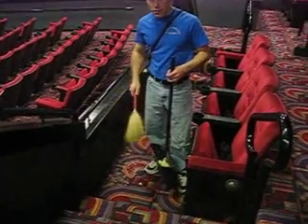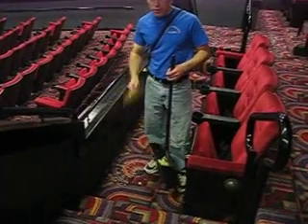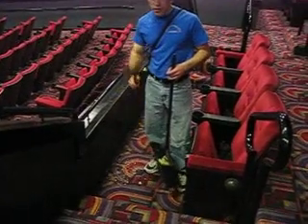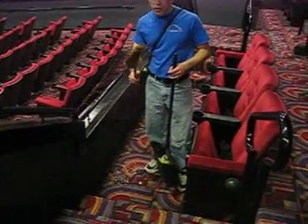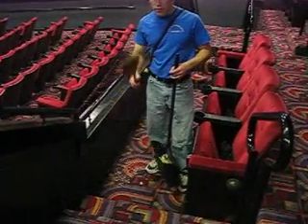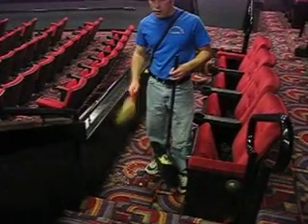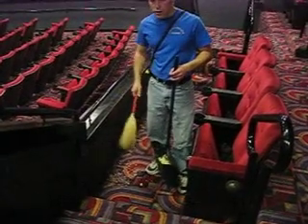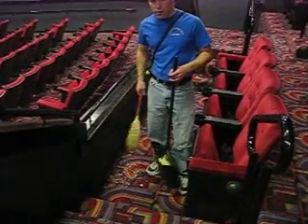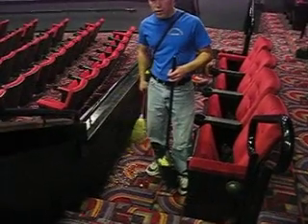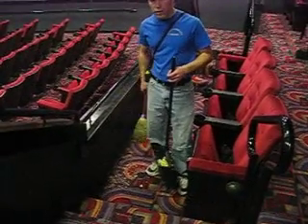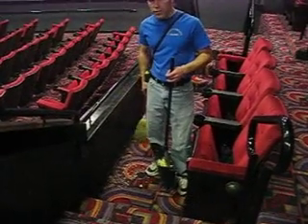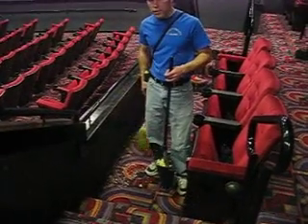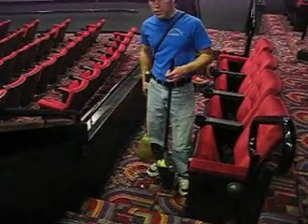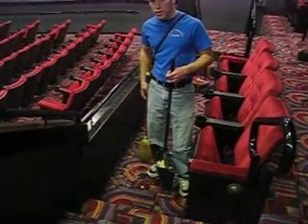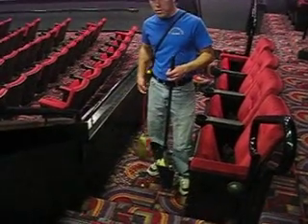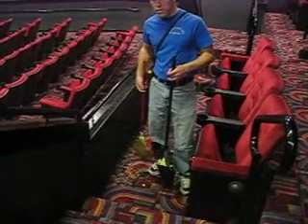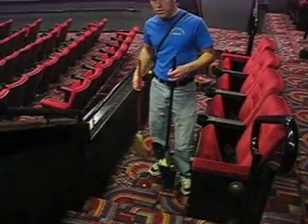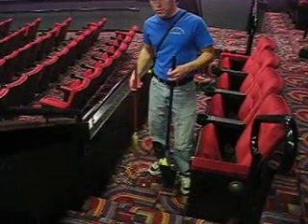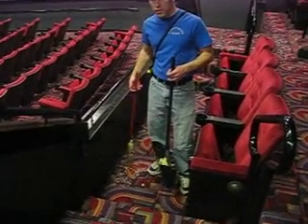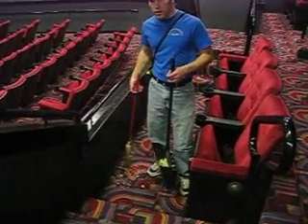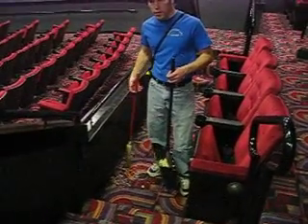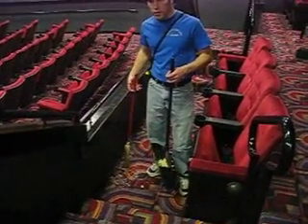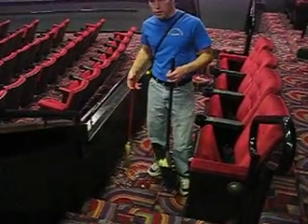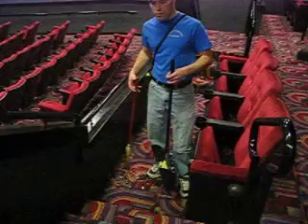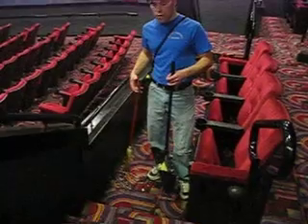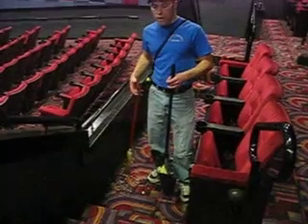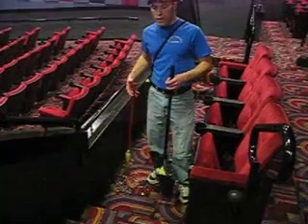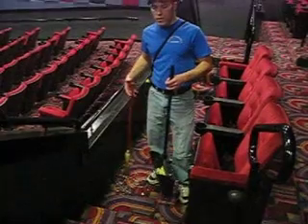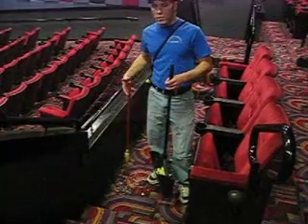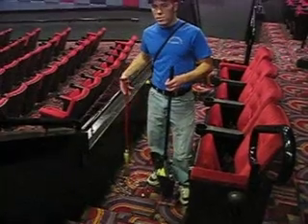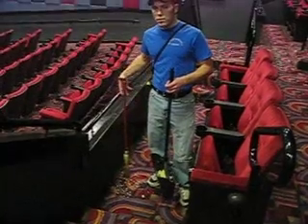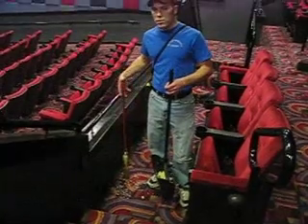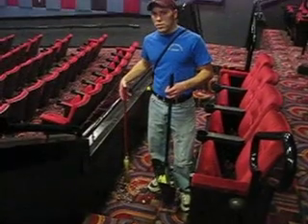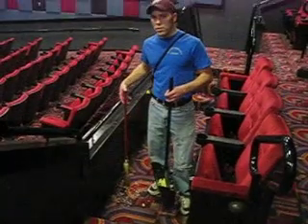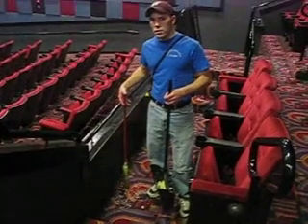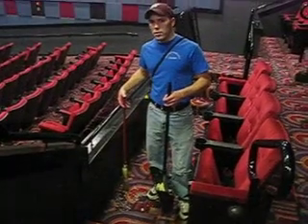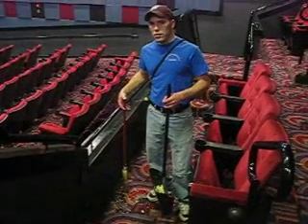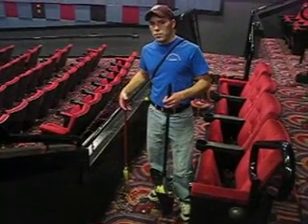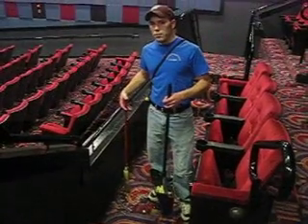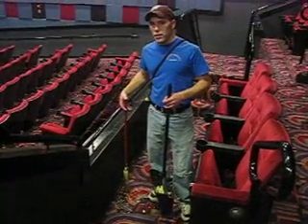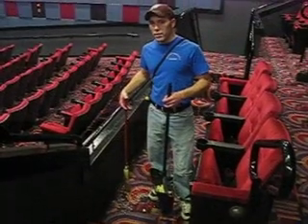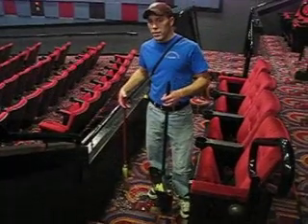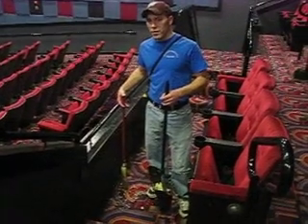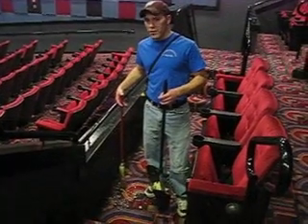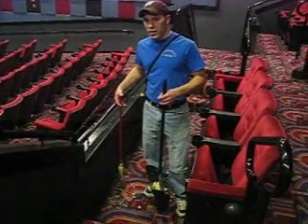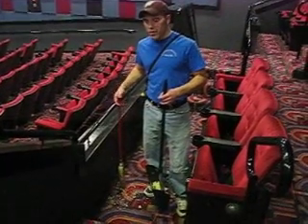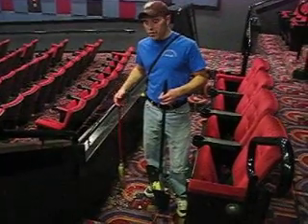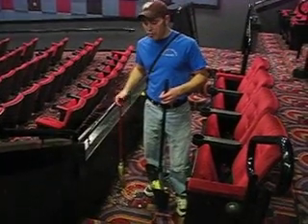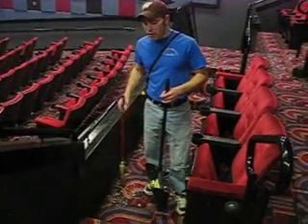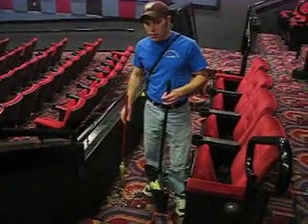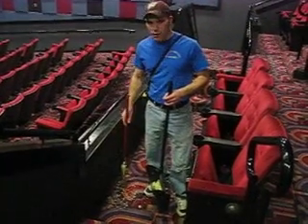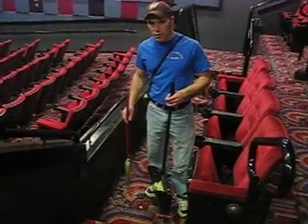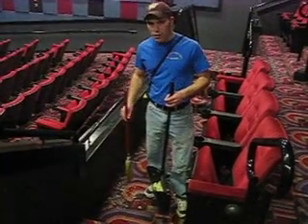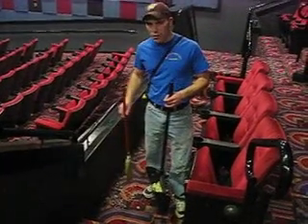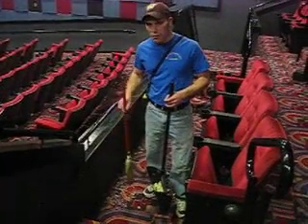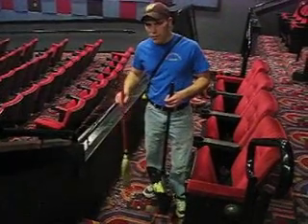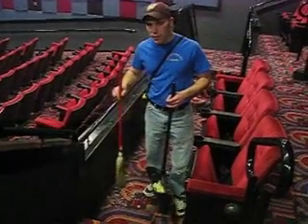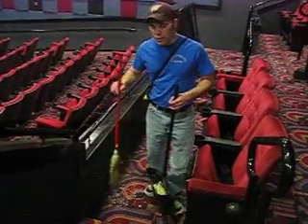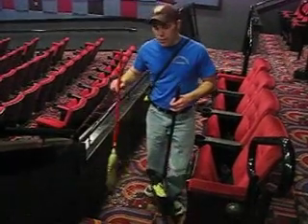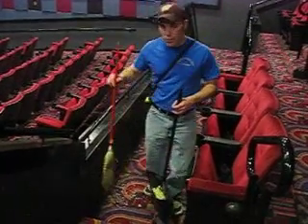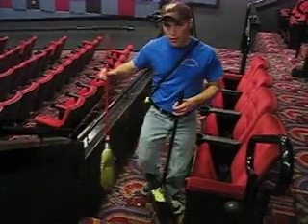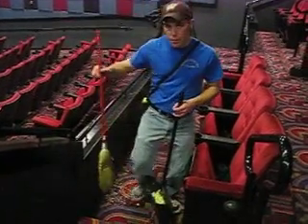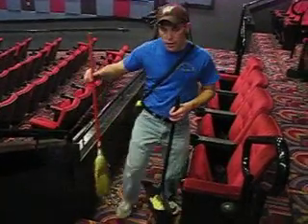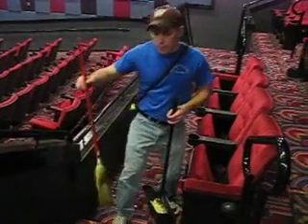David is going to demonstrate how to do the backpack vacuum method on your pit or your pile.